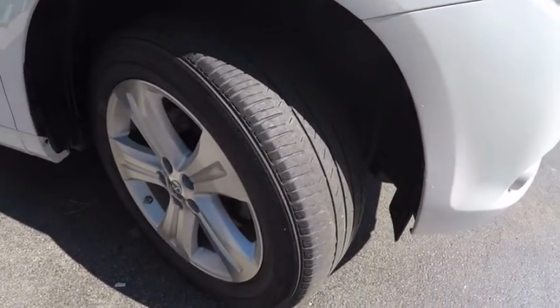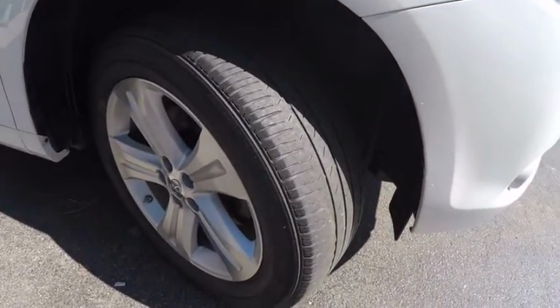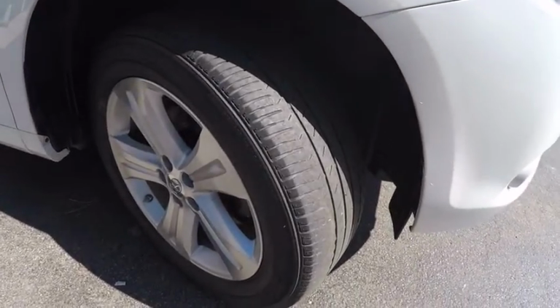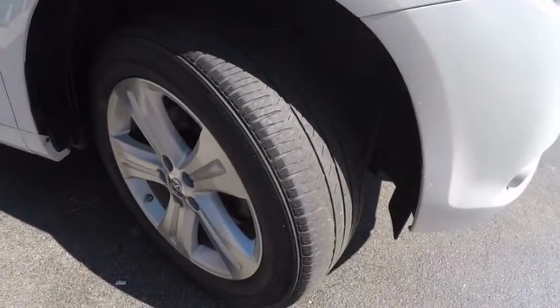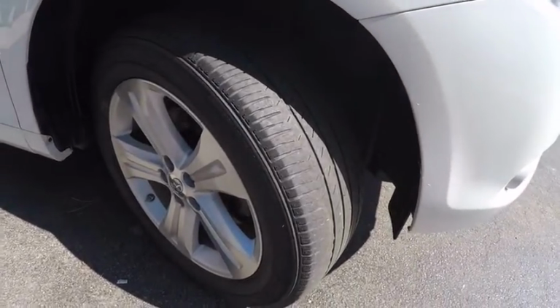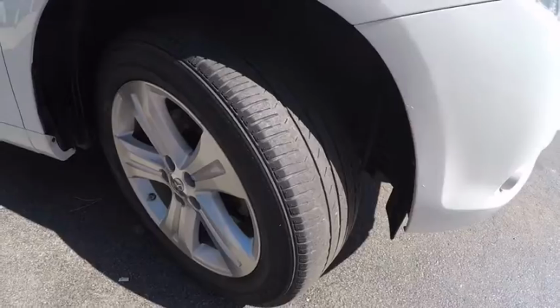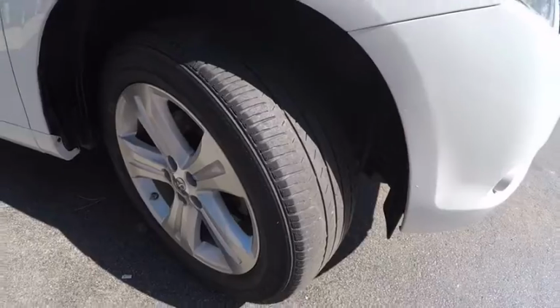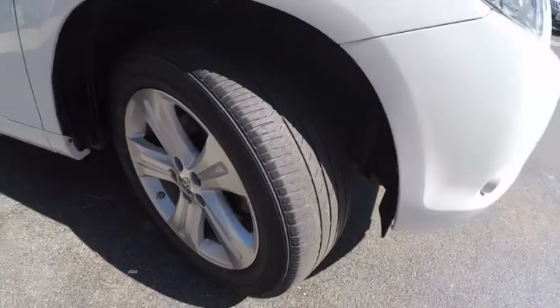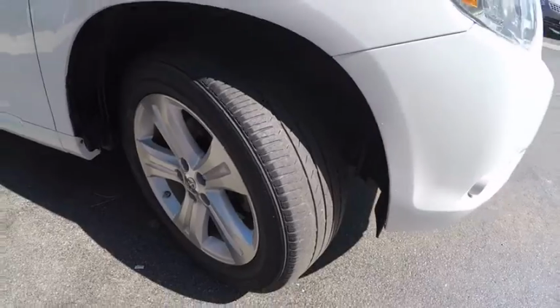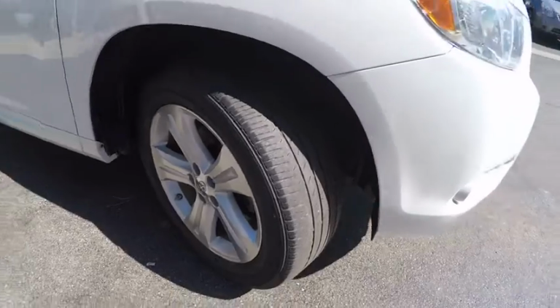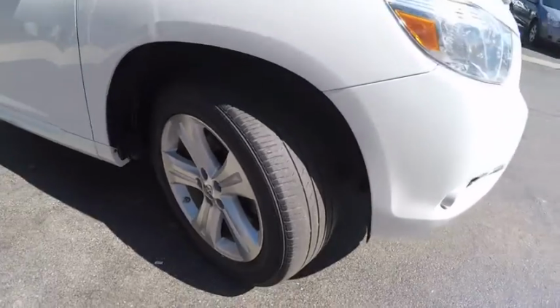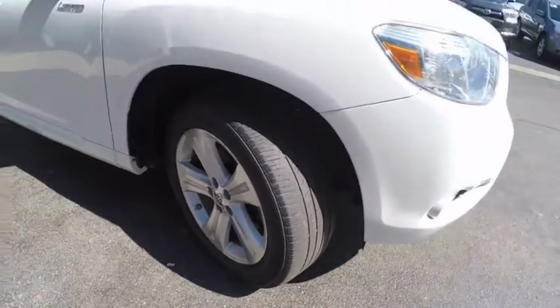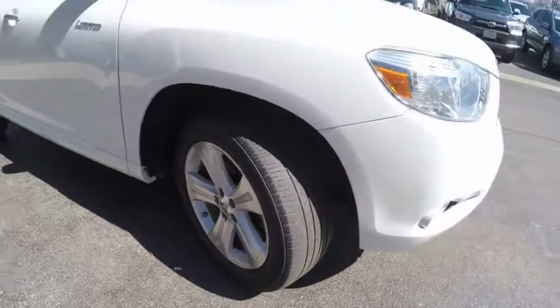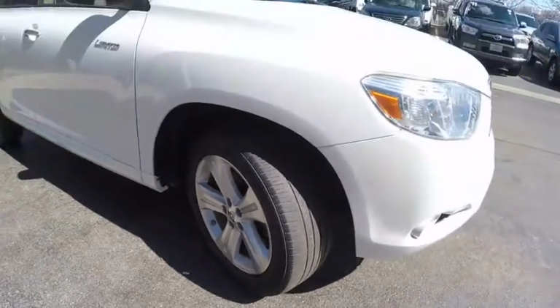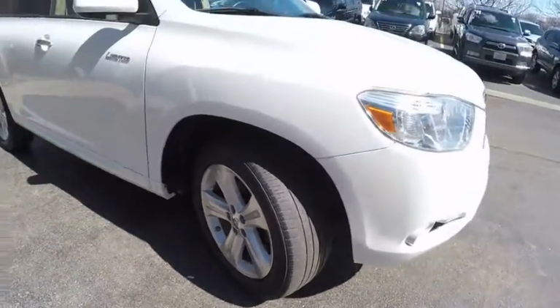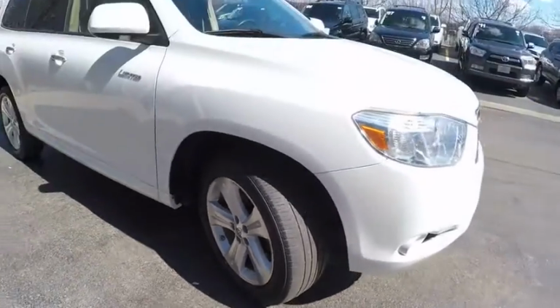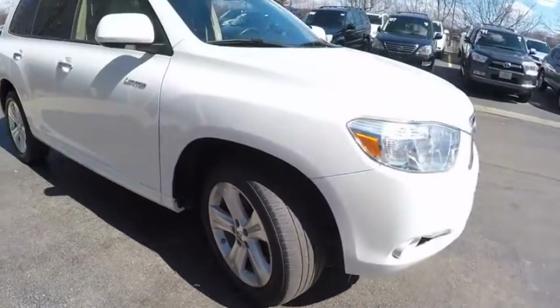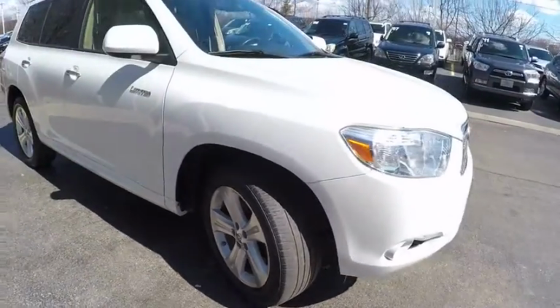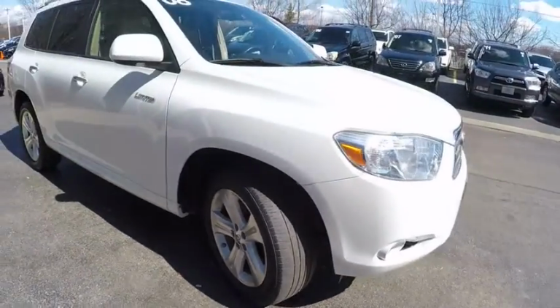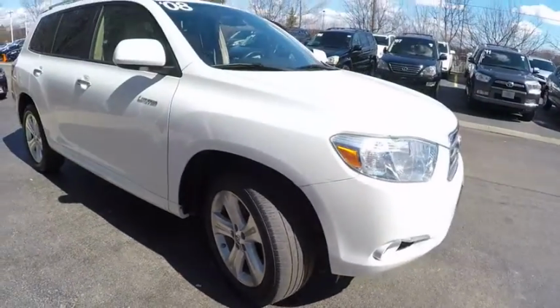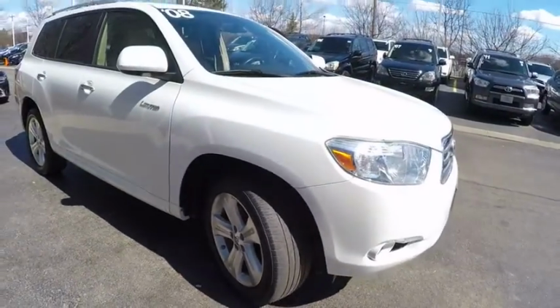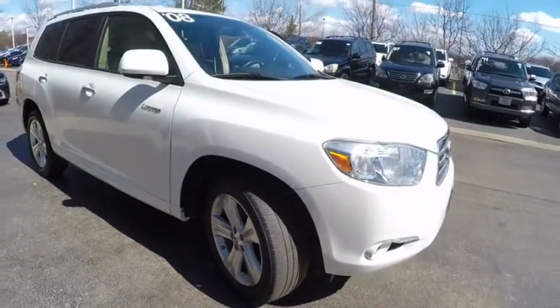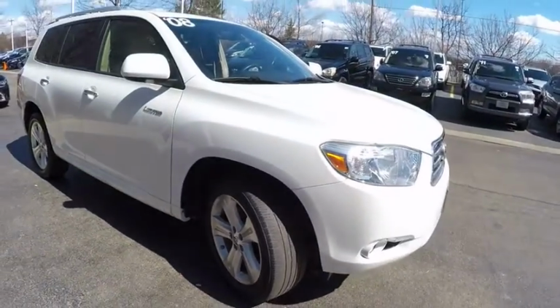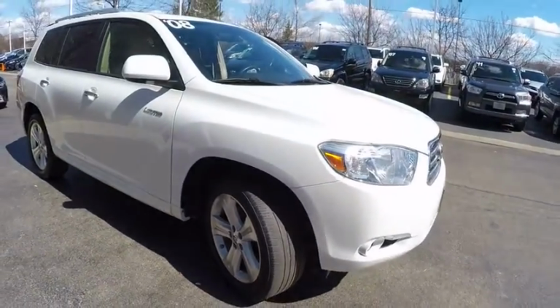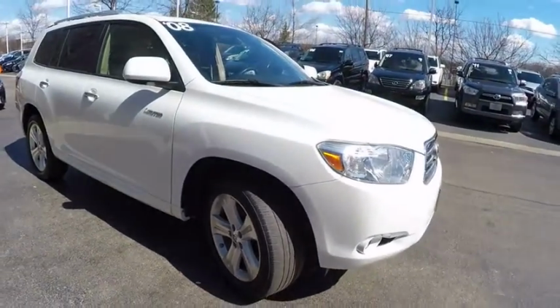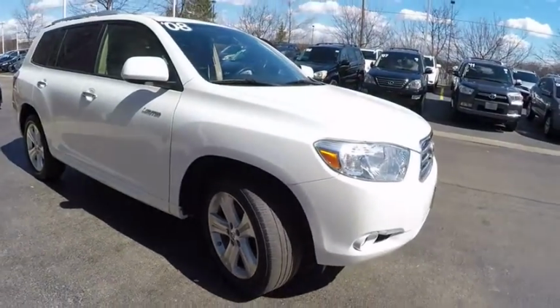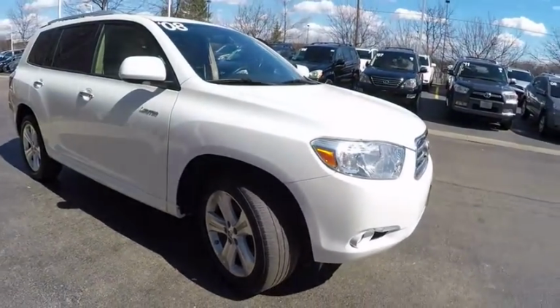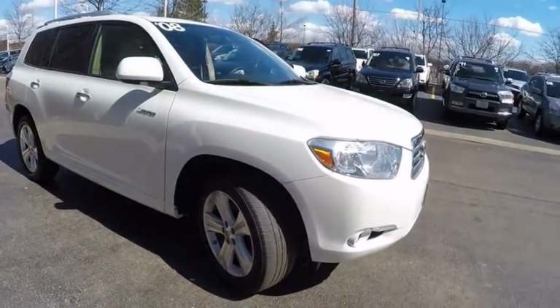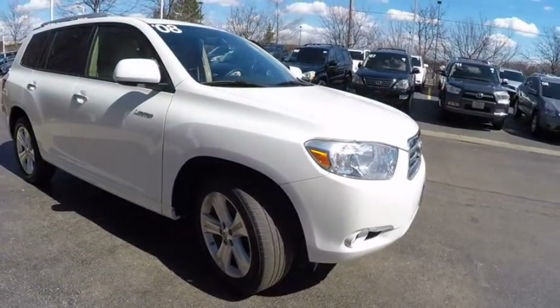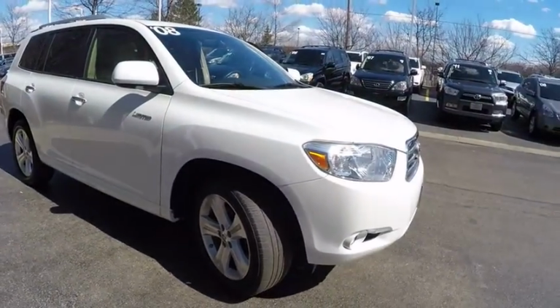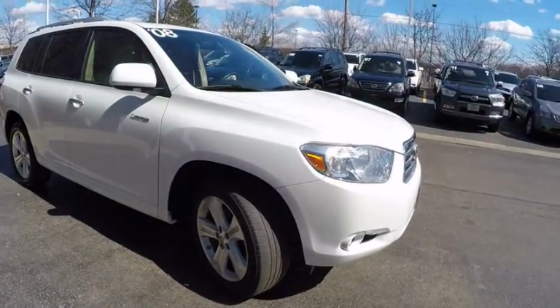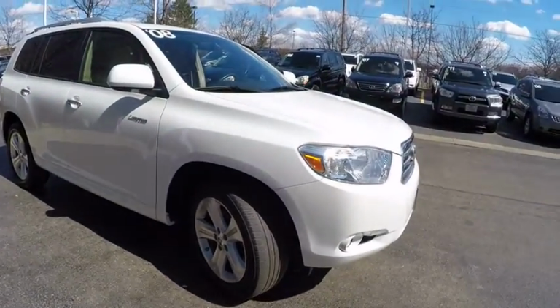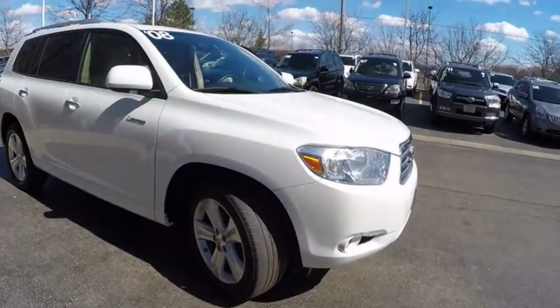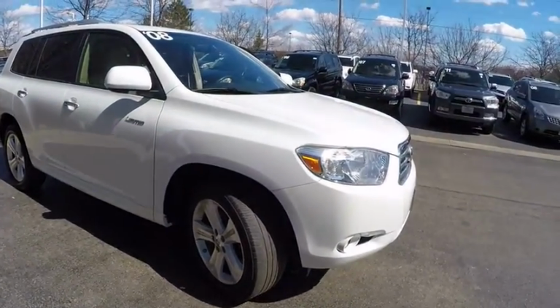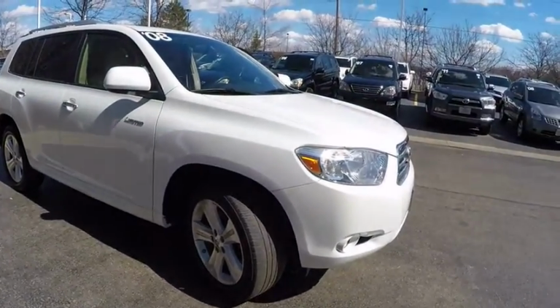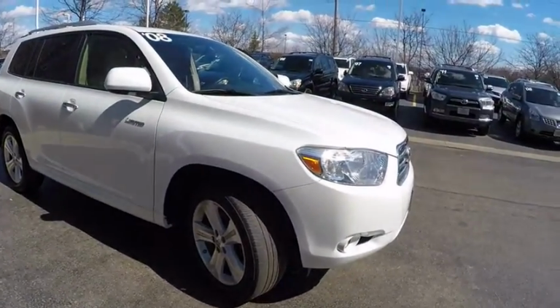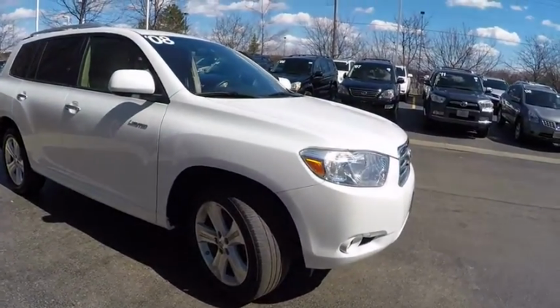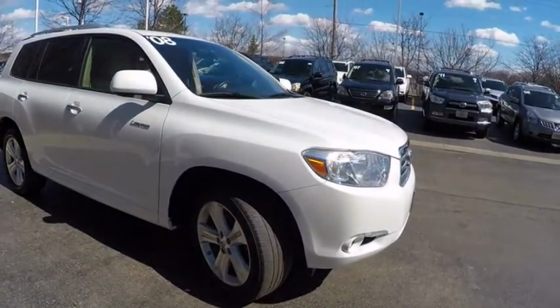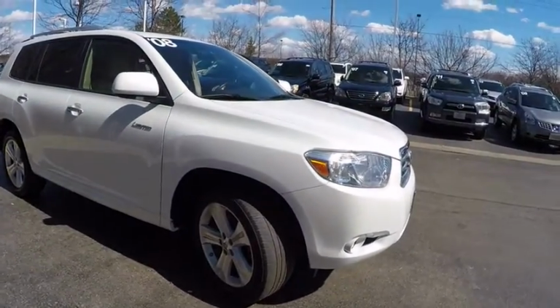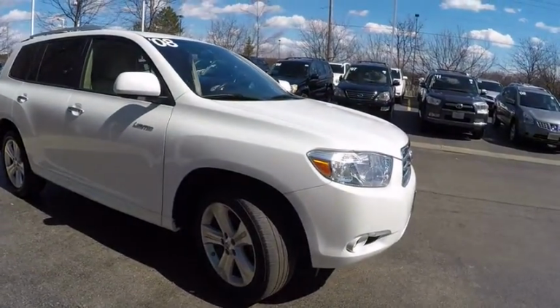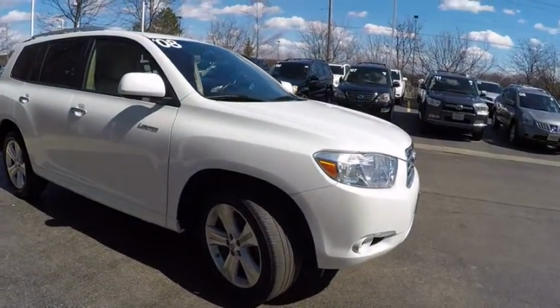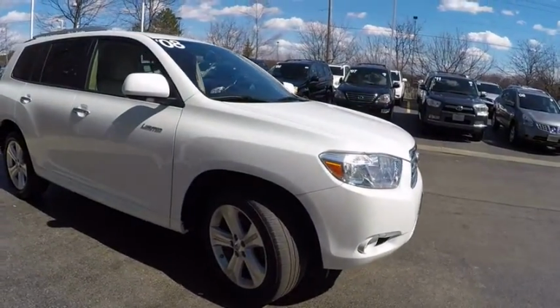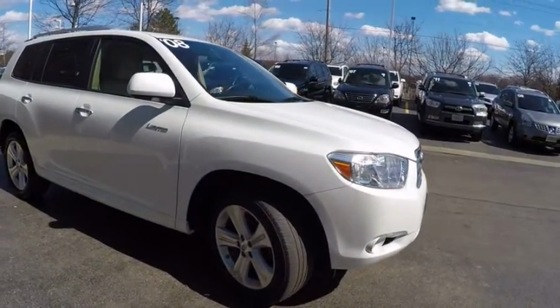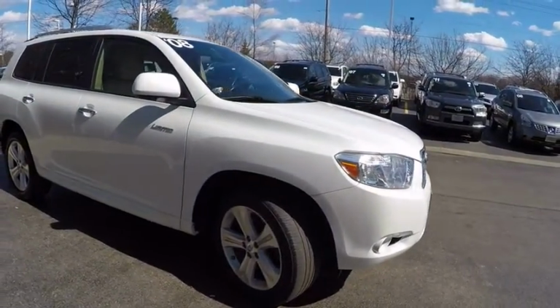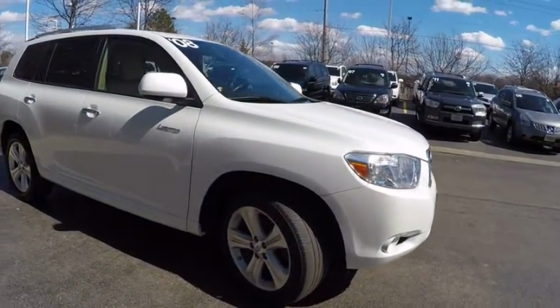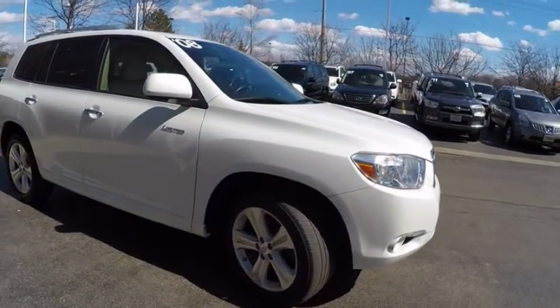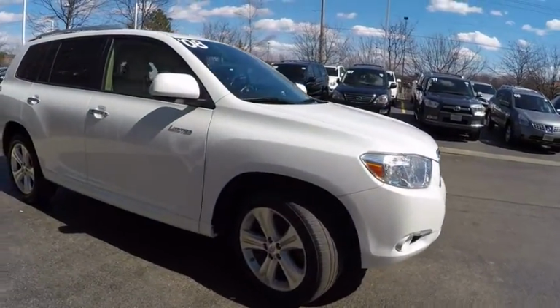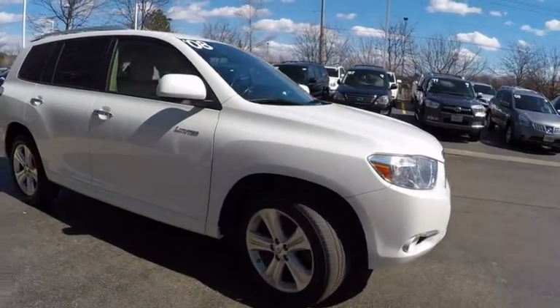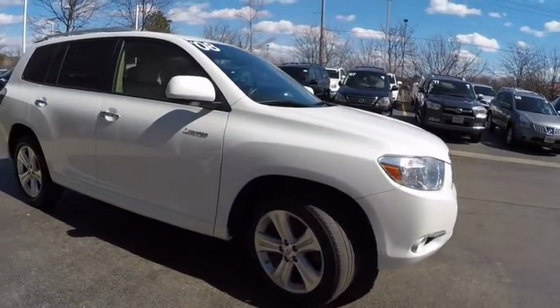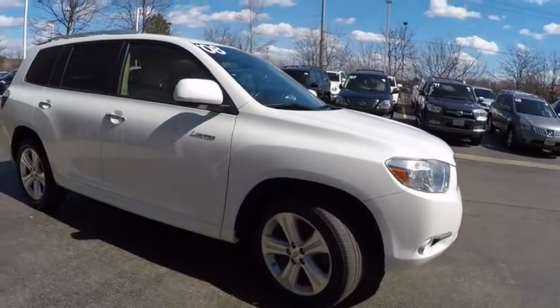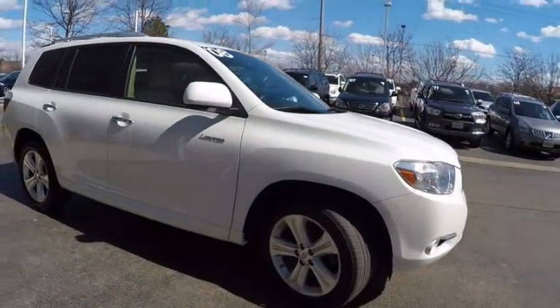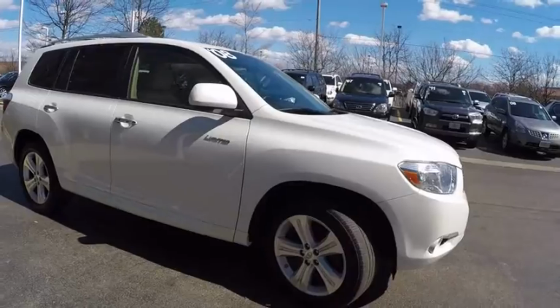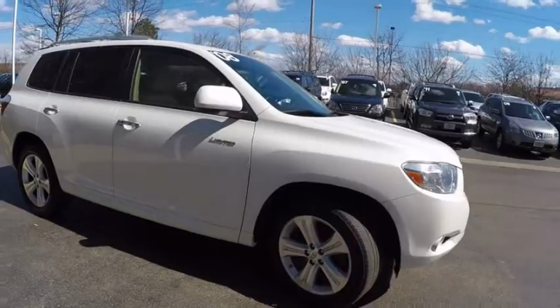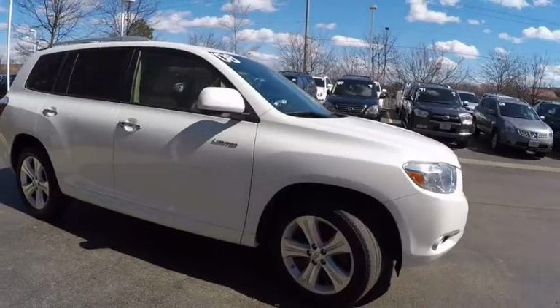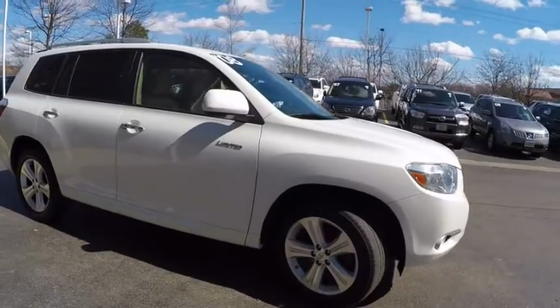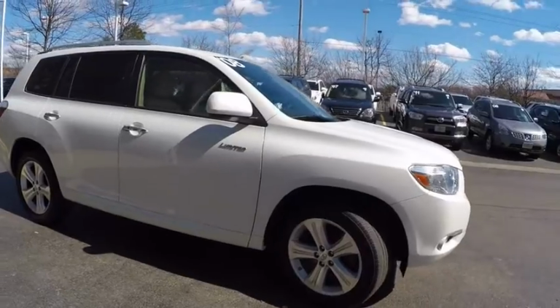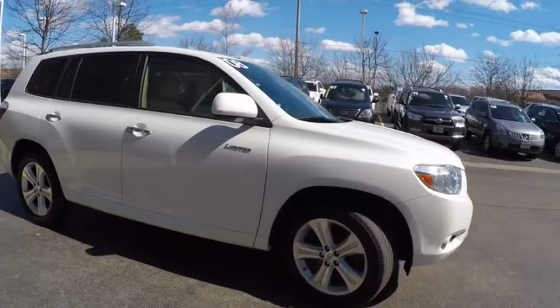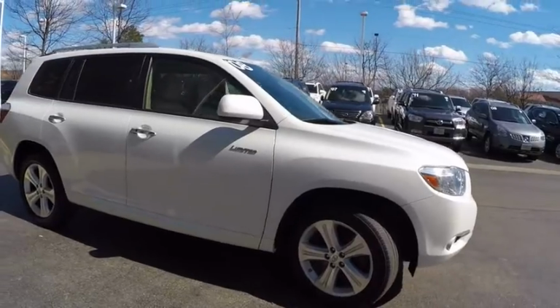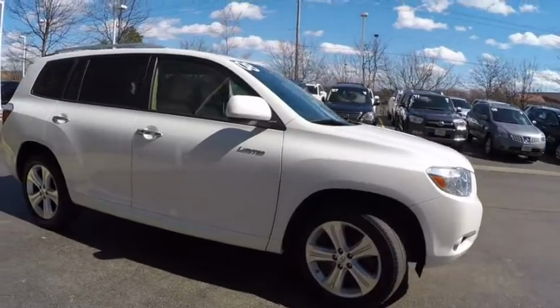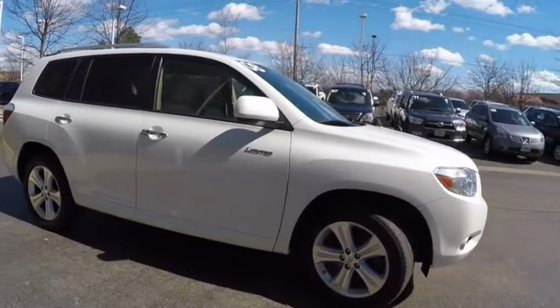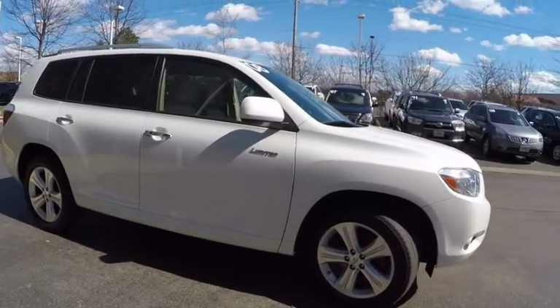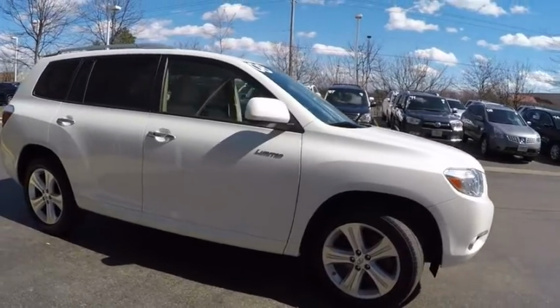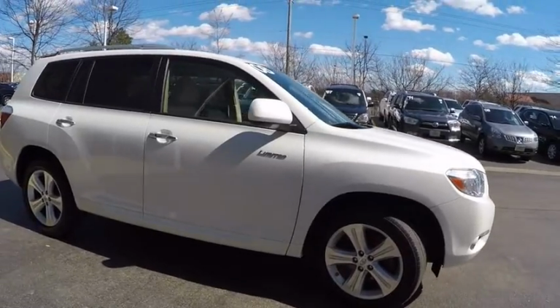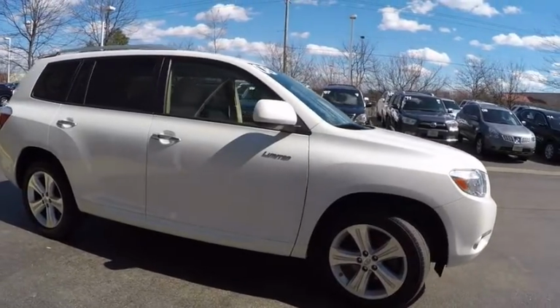A 2010 top safety pick, the Highlander is where substance meets style and is priced below $15,000.